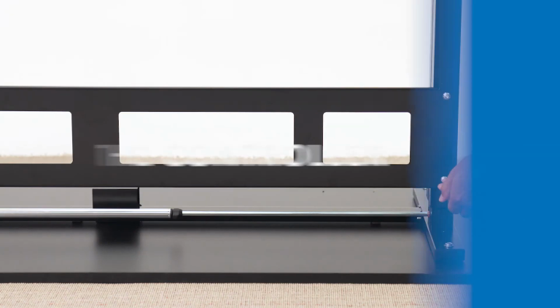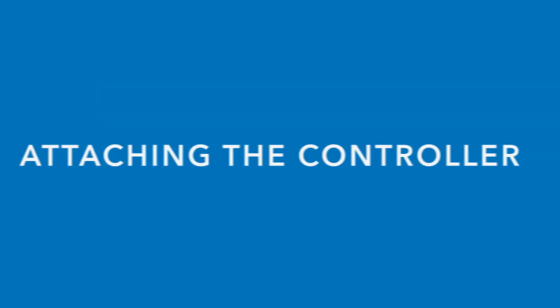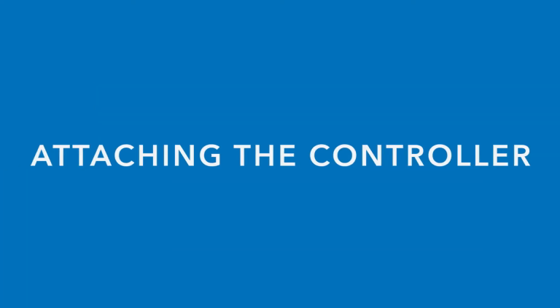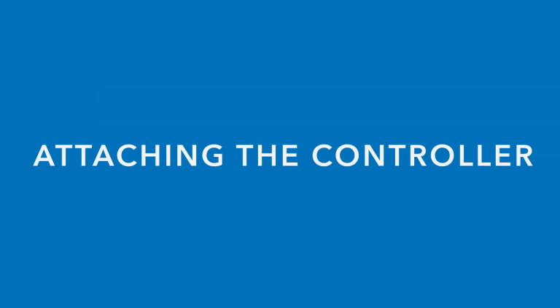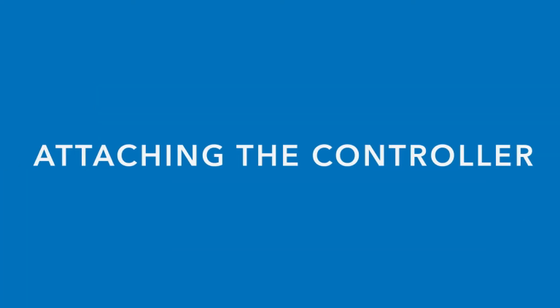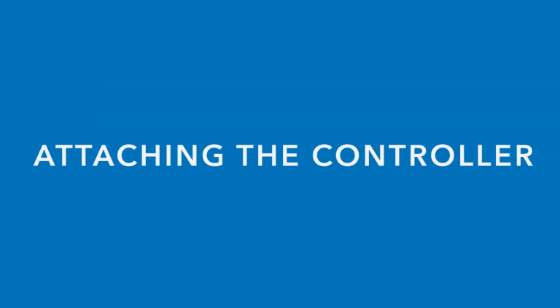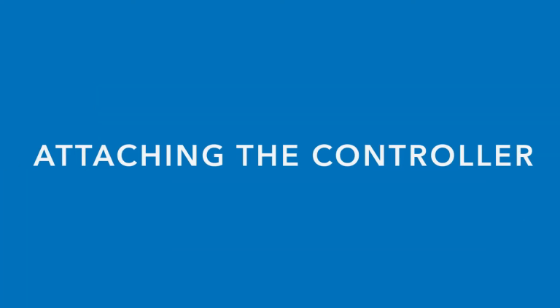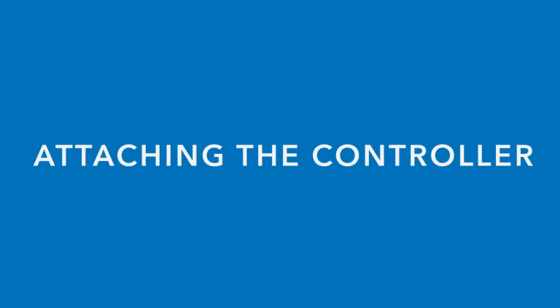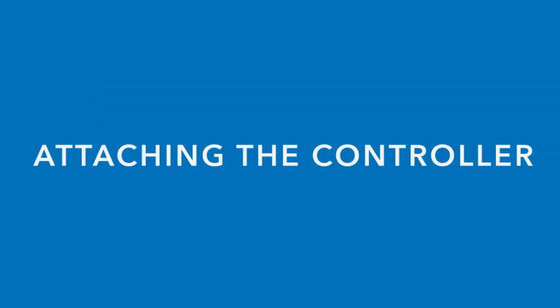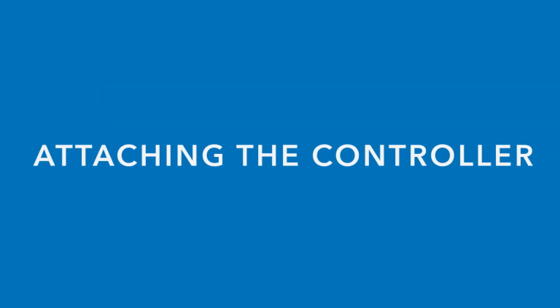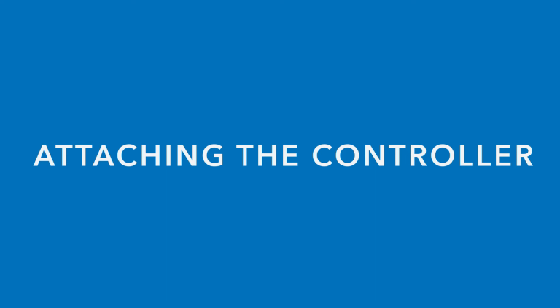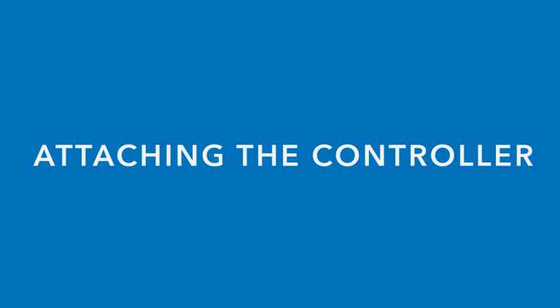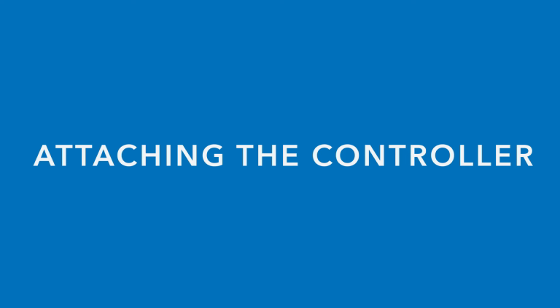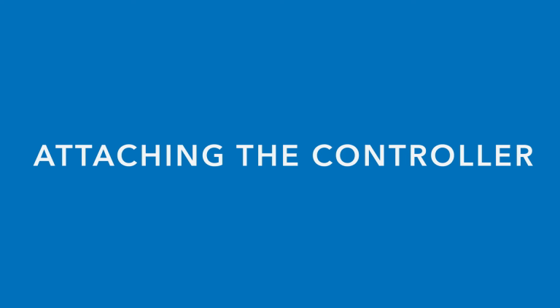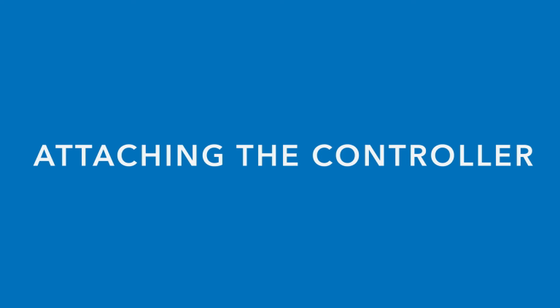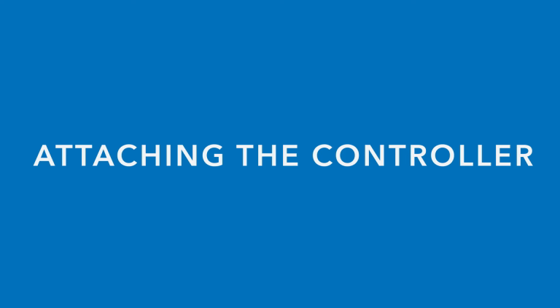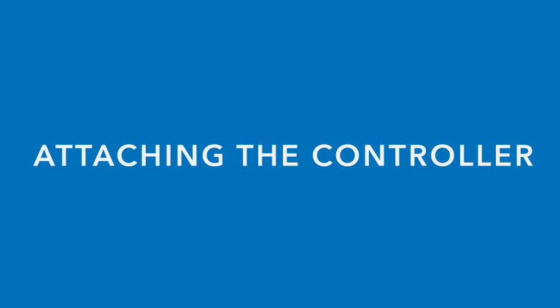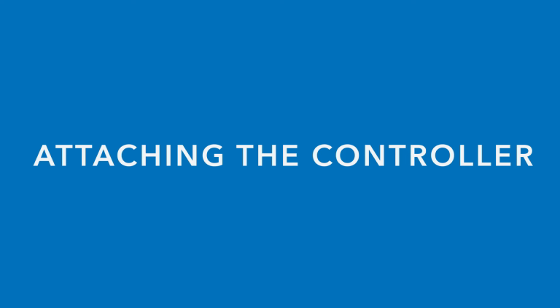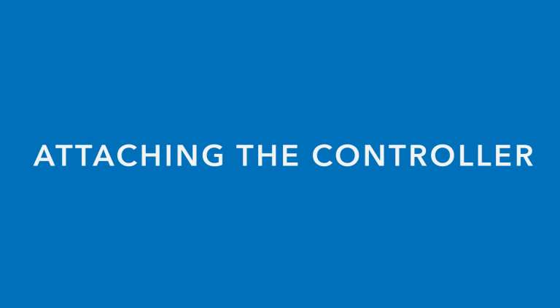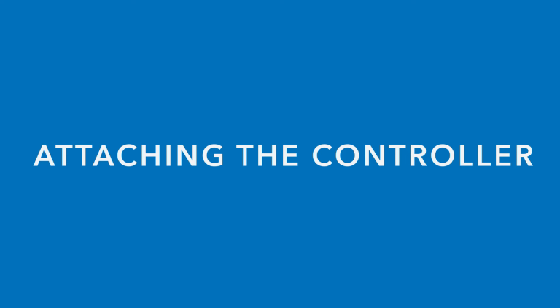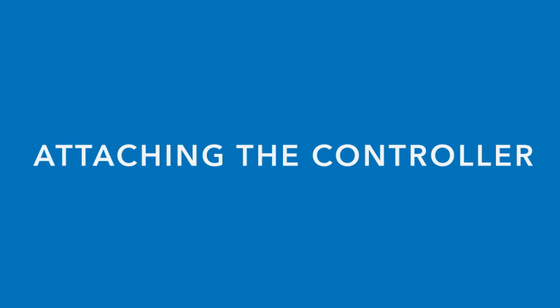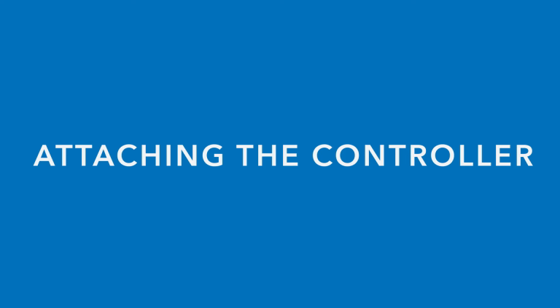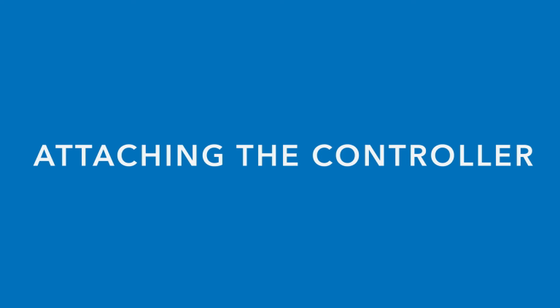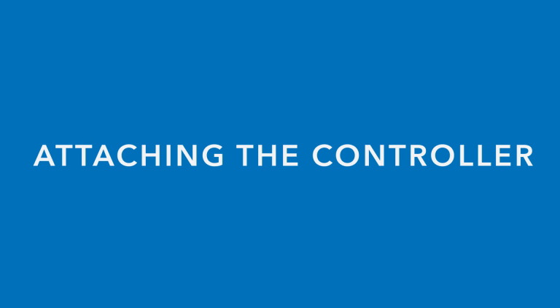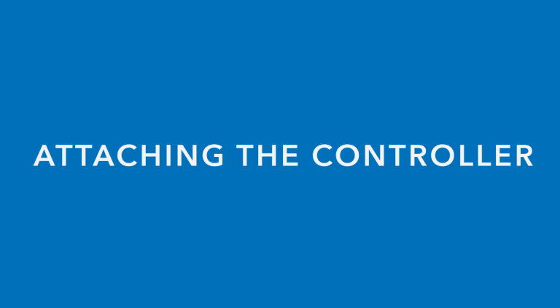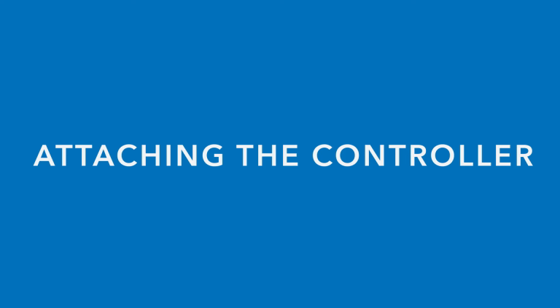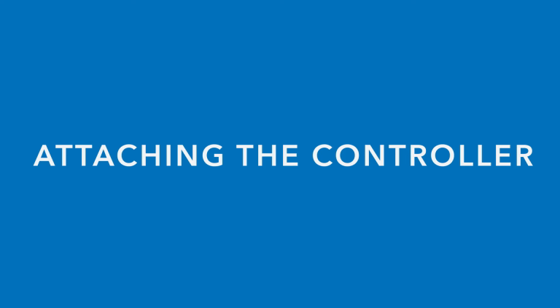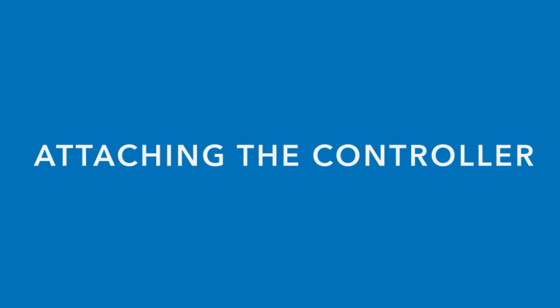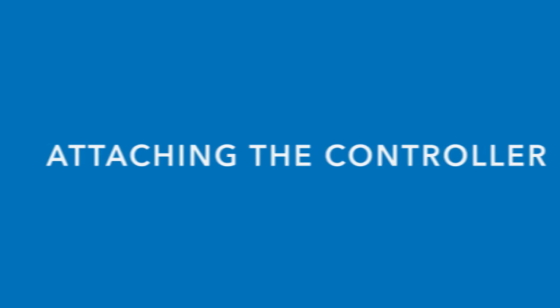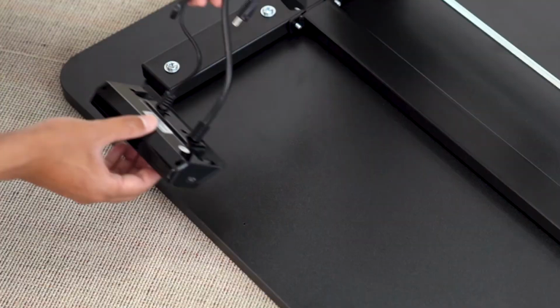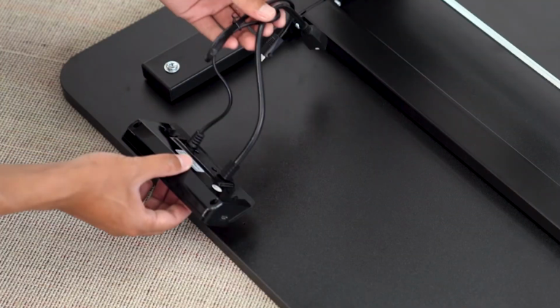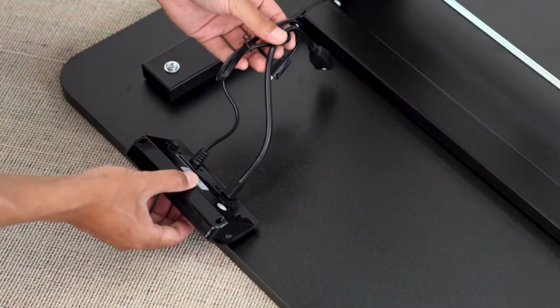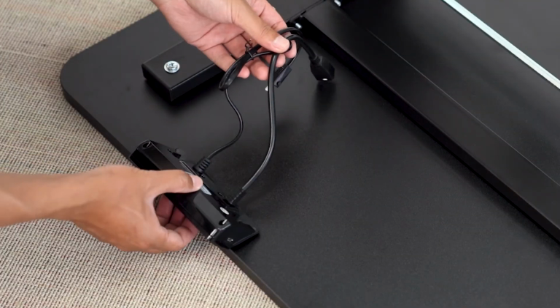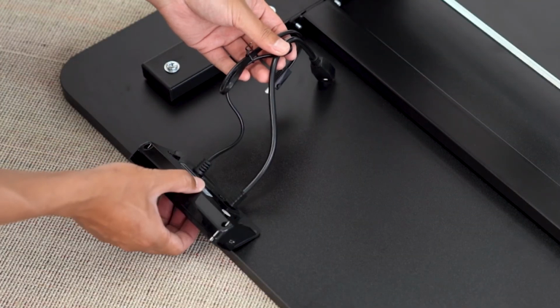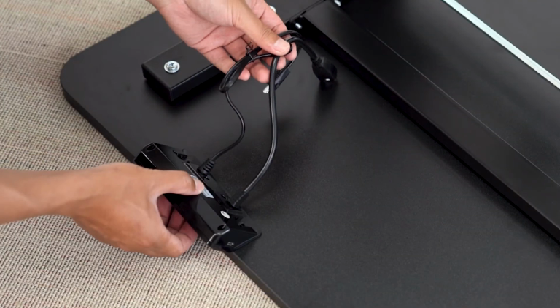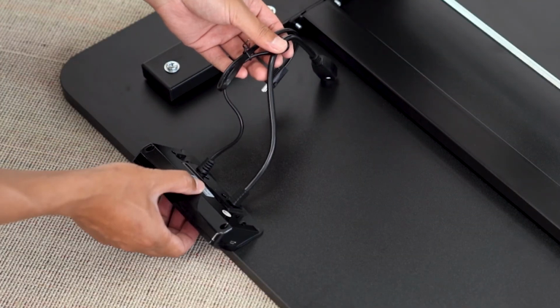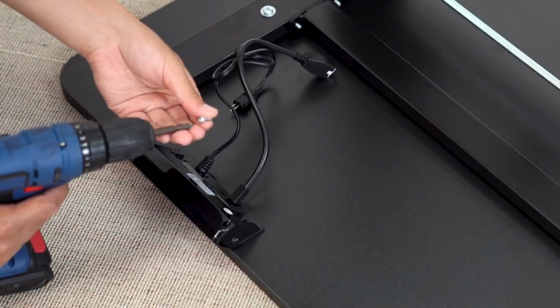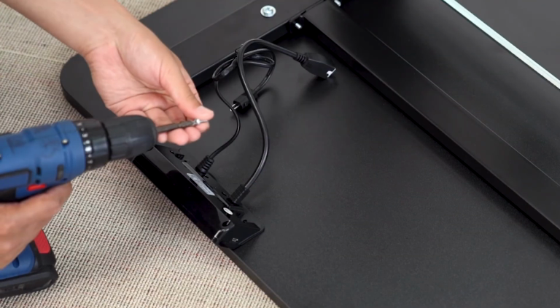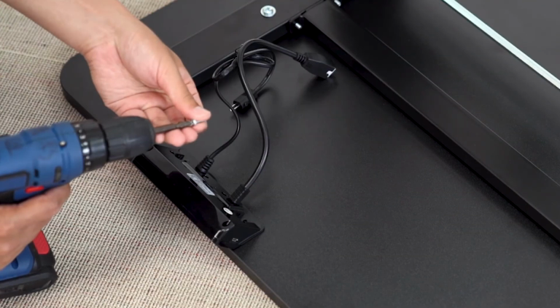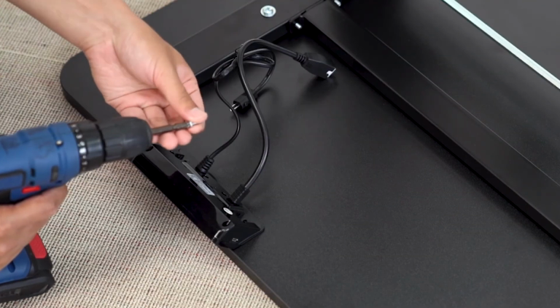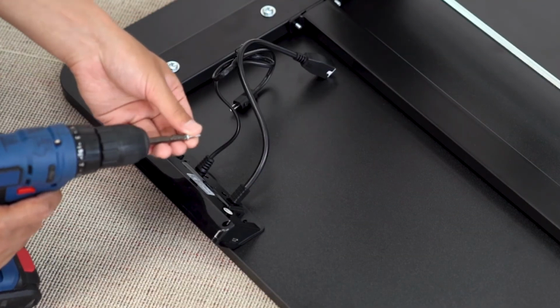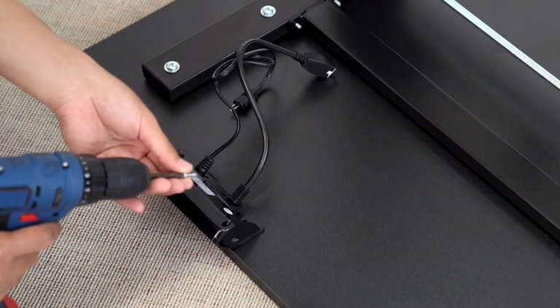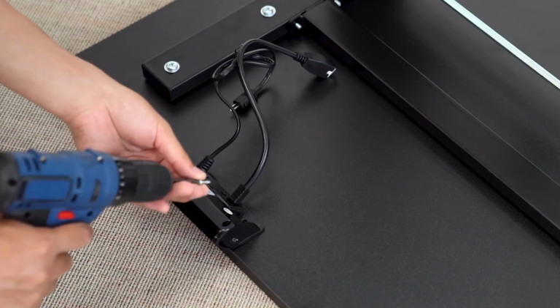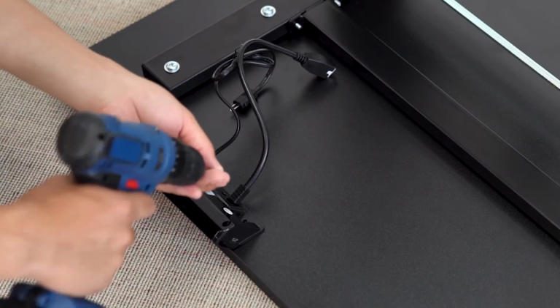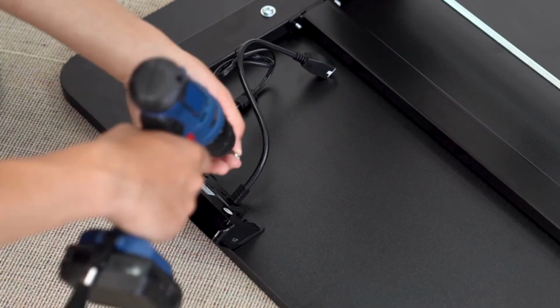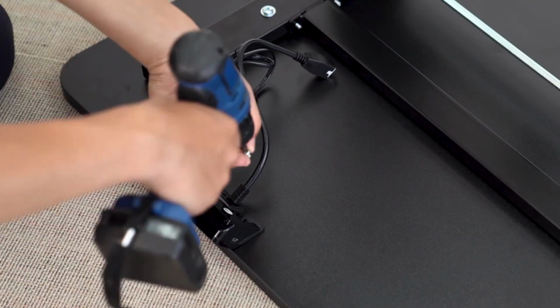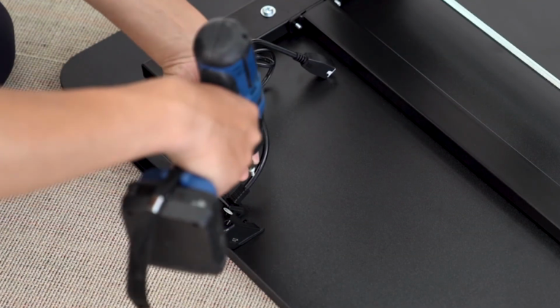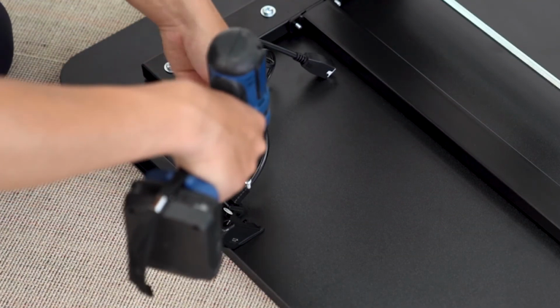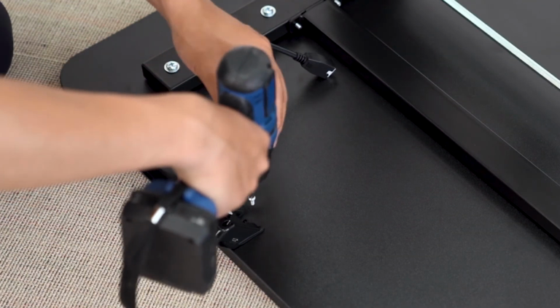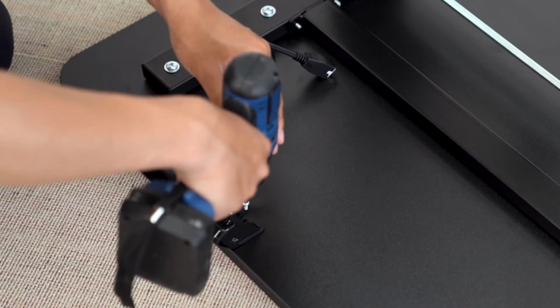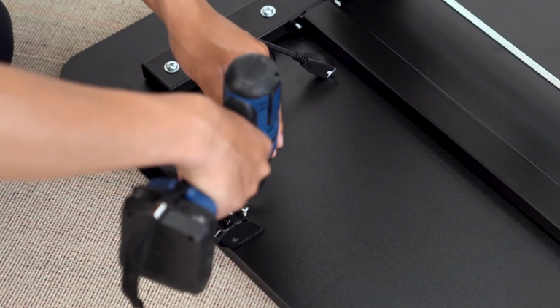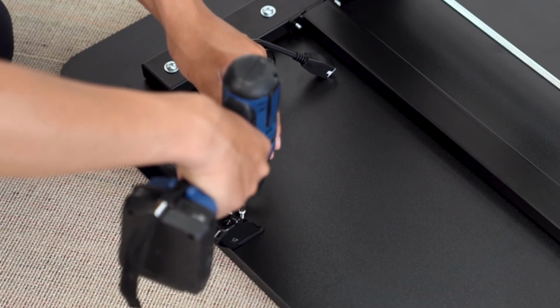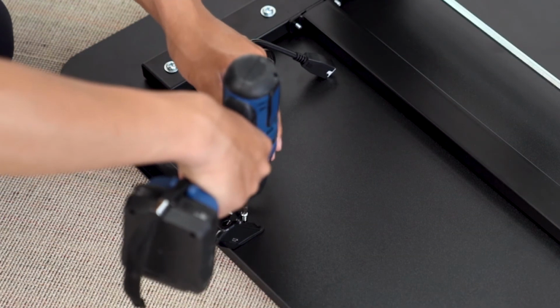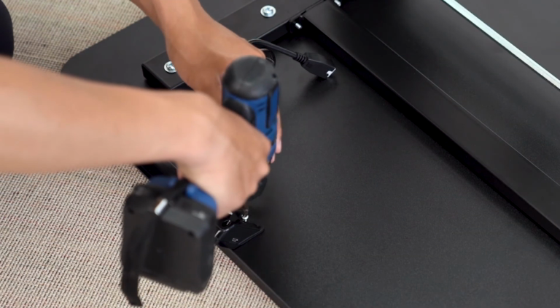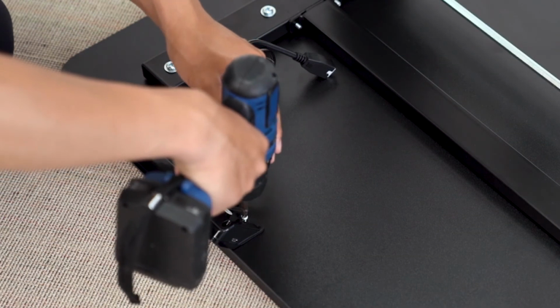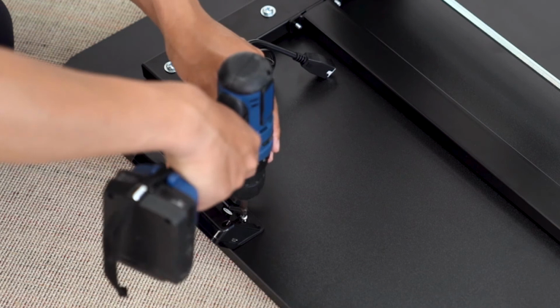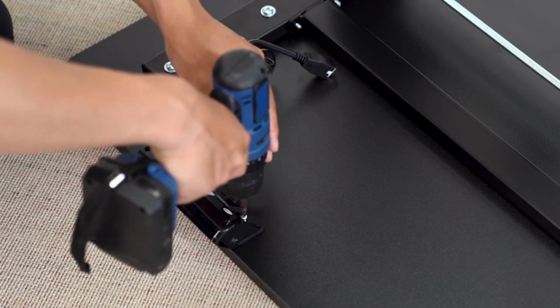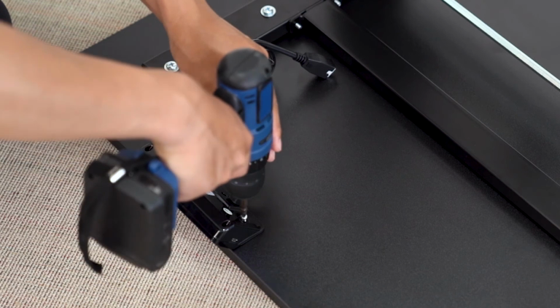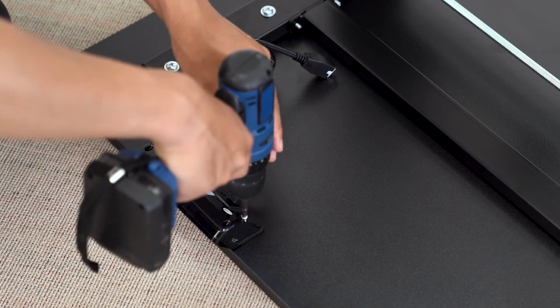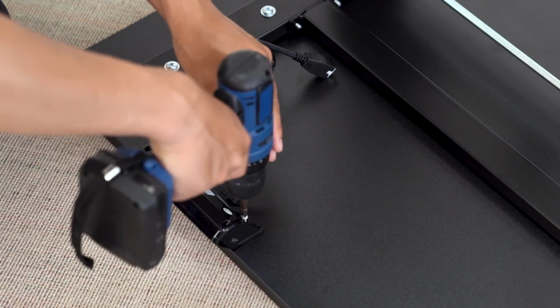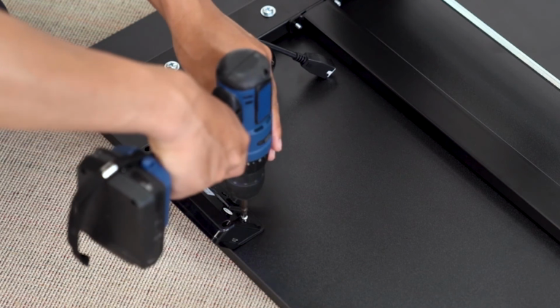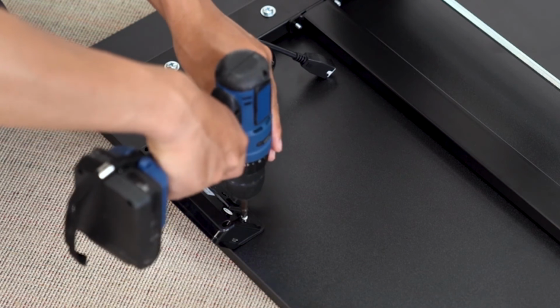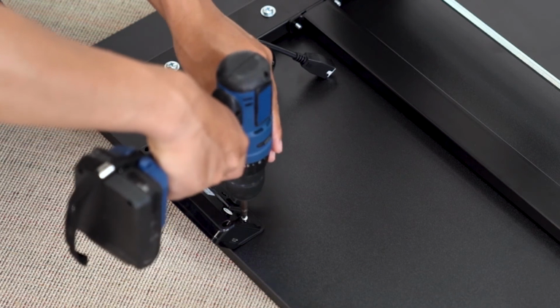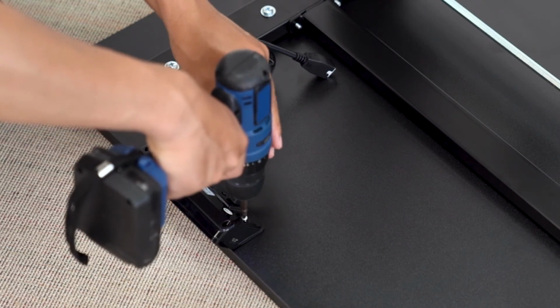You can choose where you would like to install your controller. Once you have a location determined, go ahead and mount the controller to the desk.